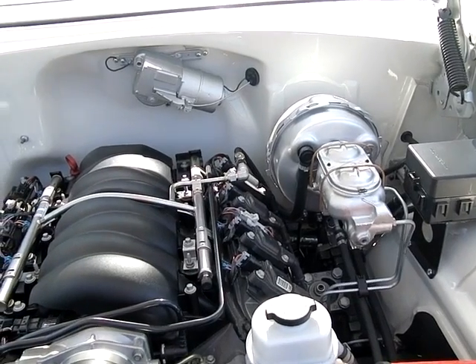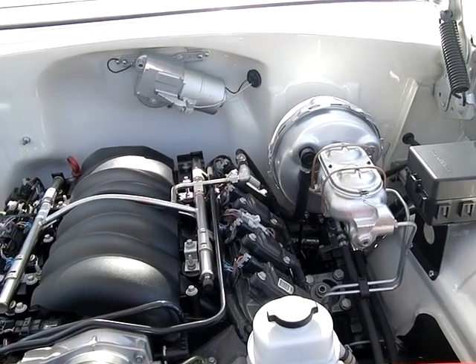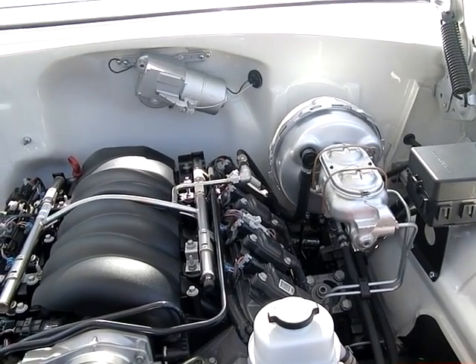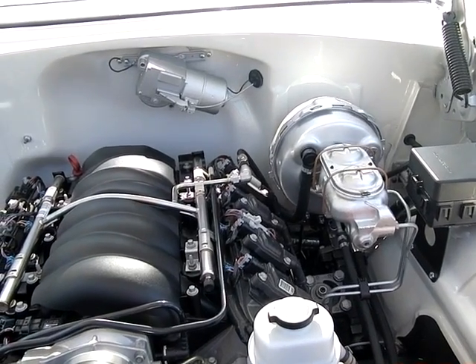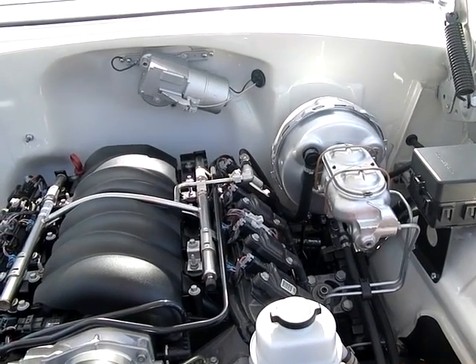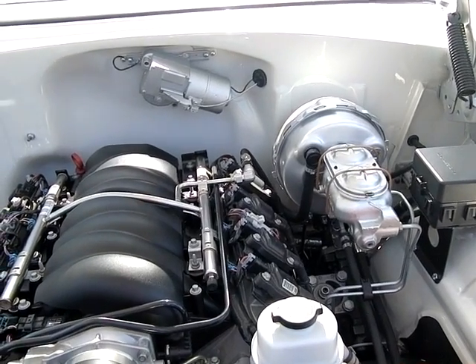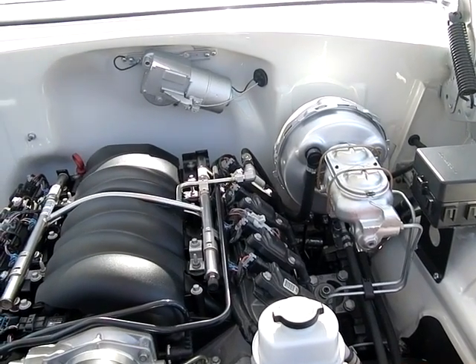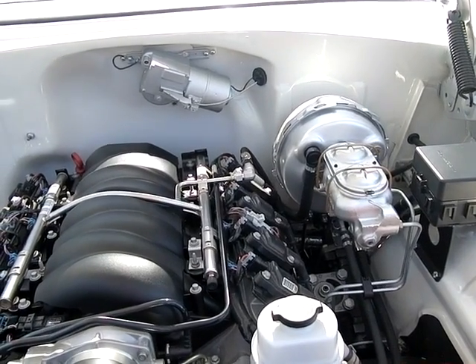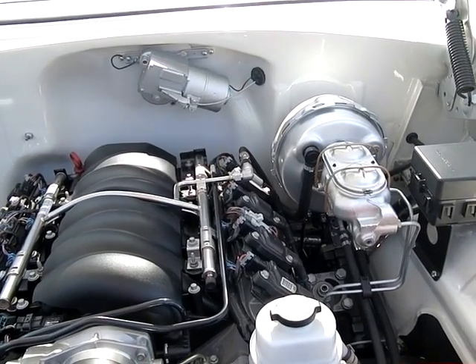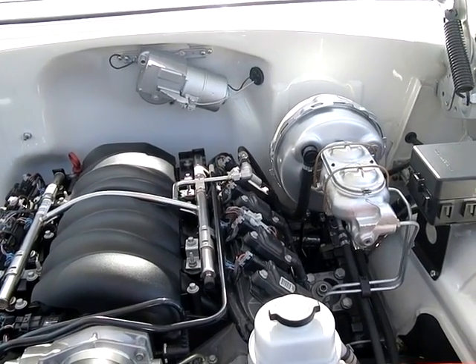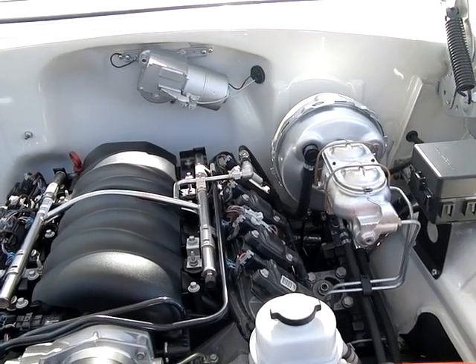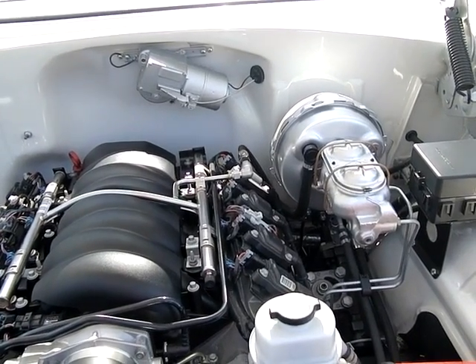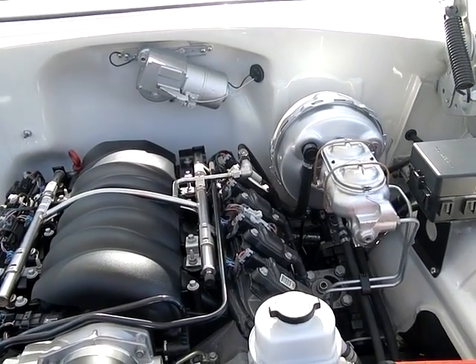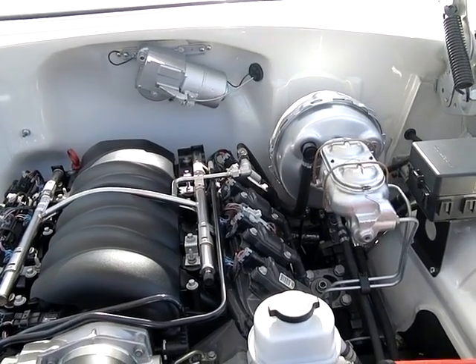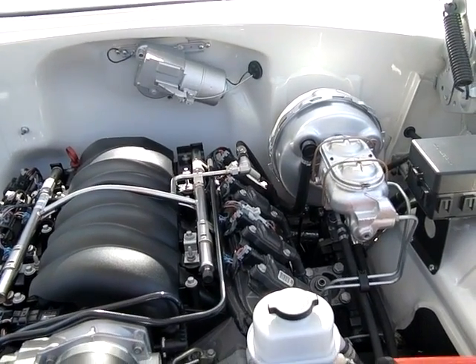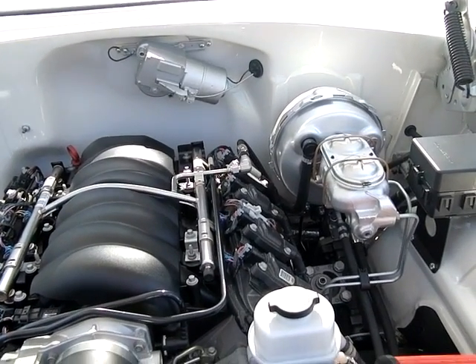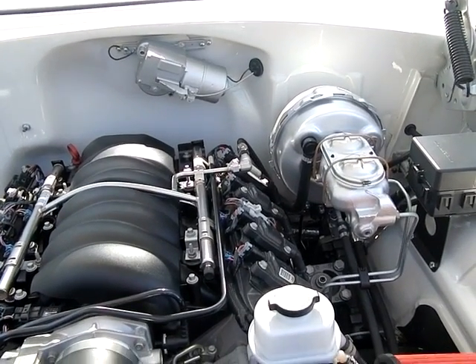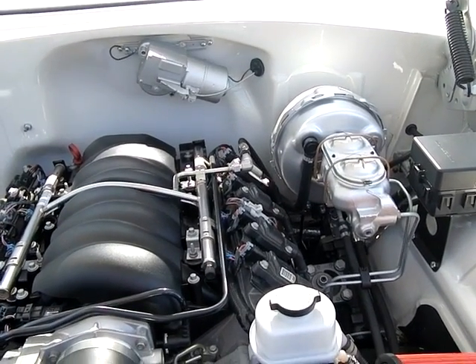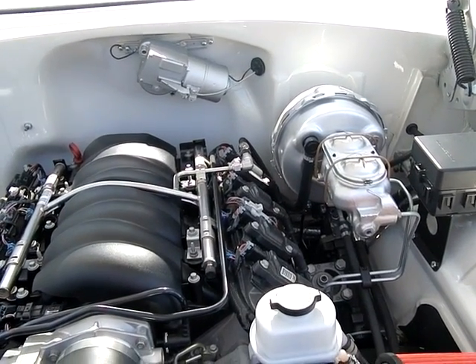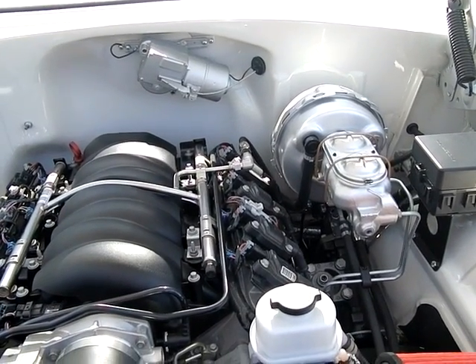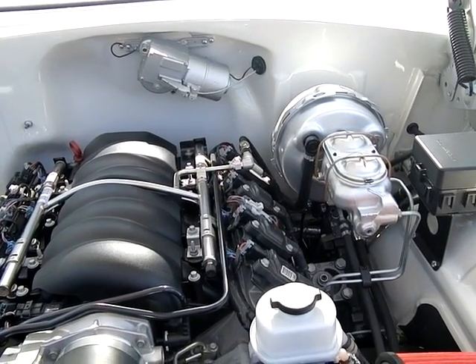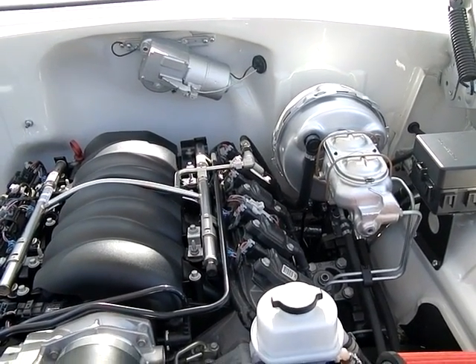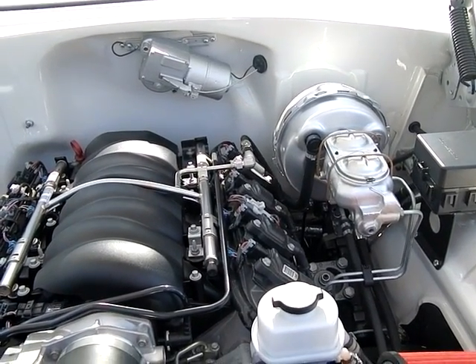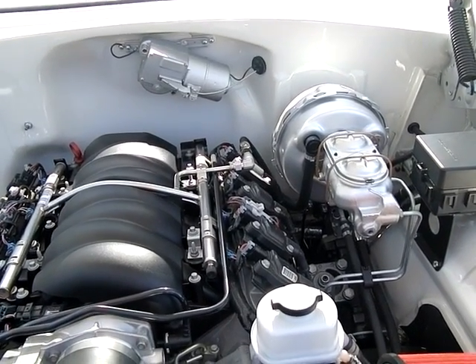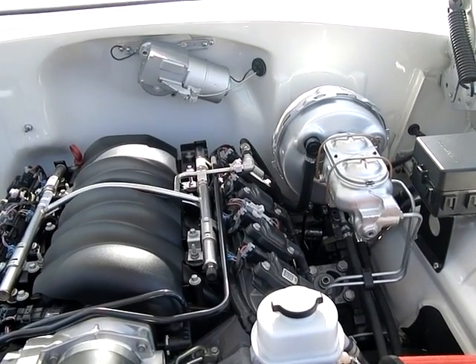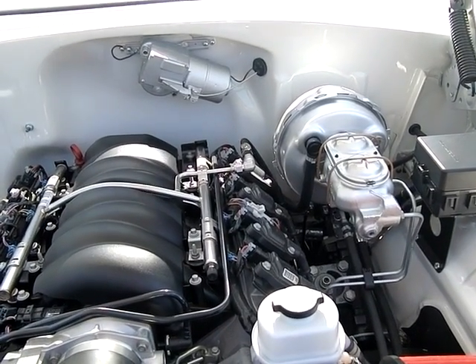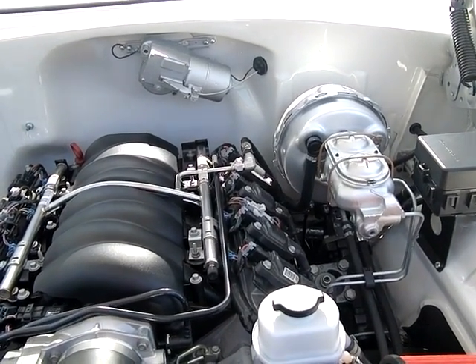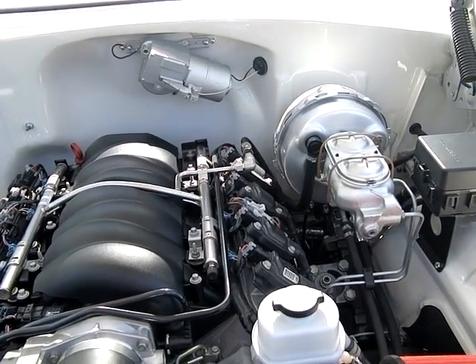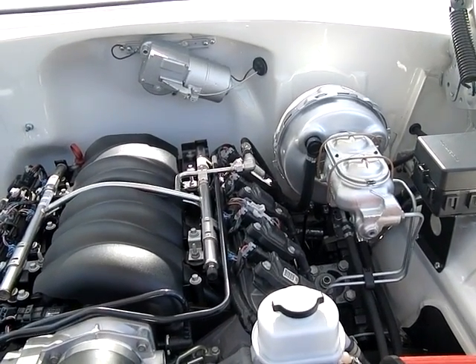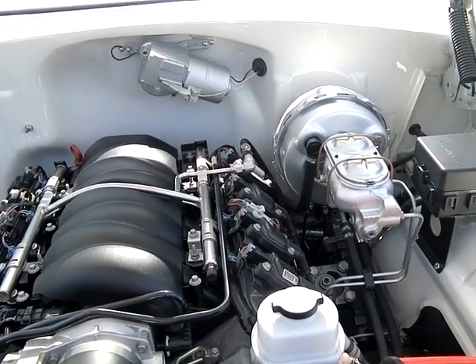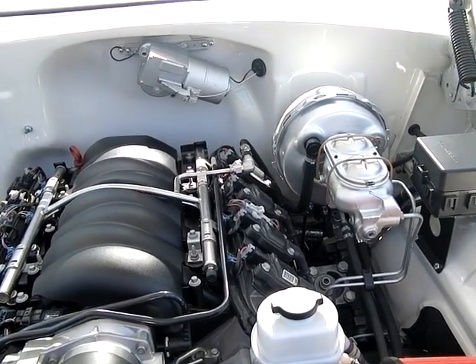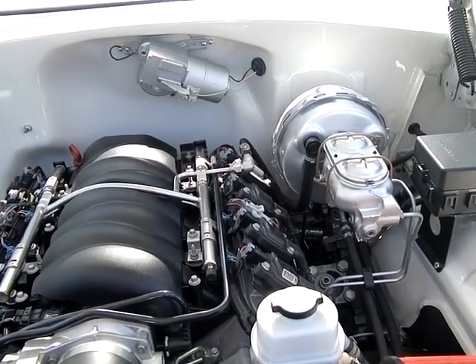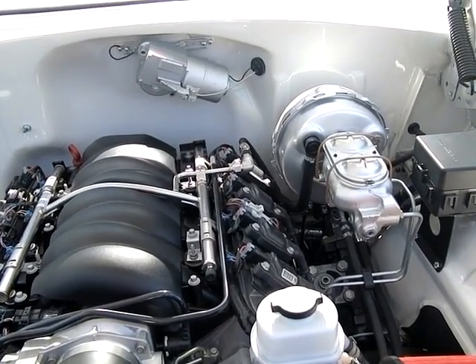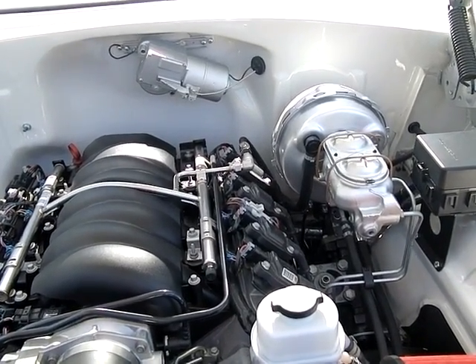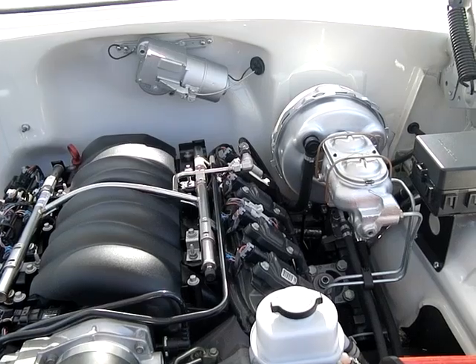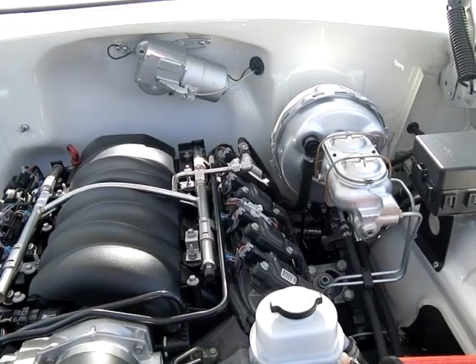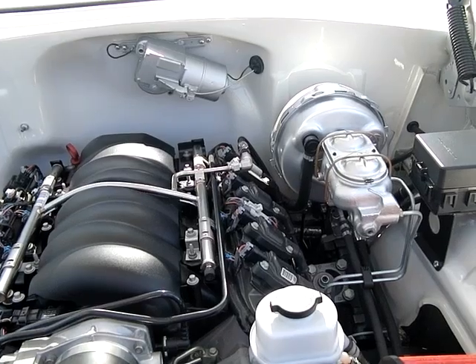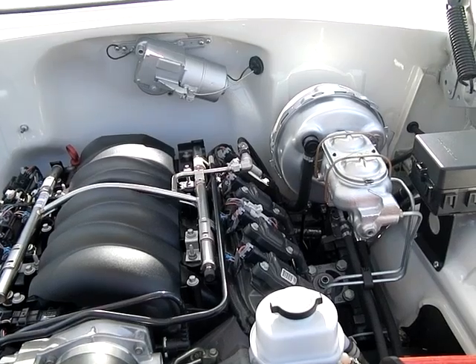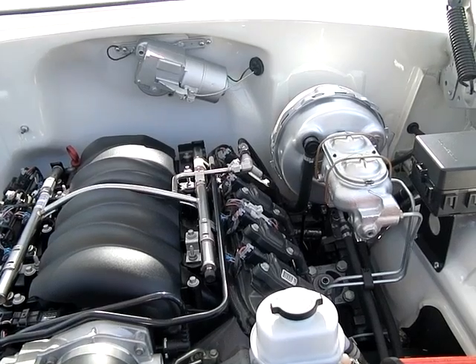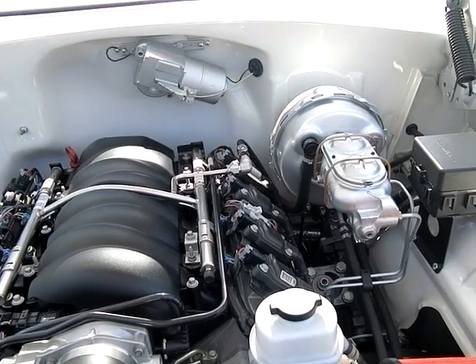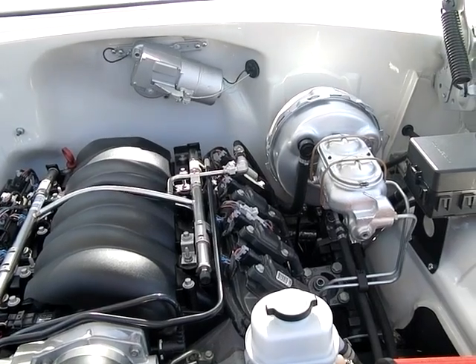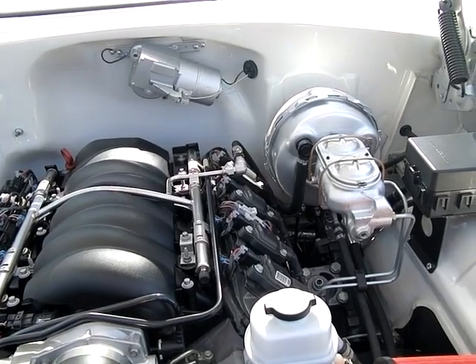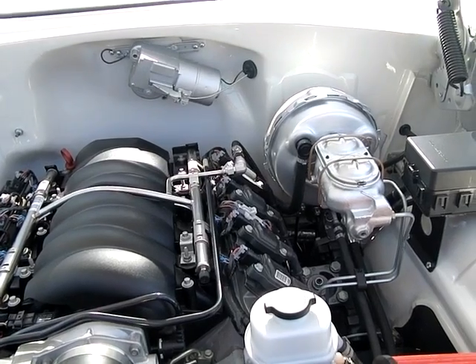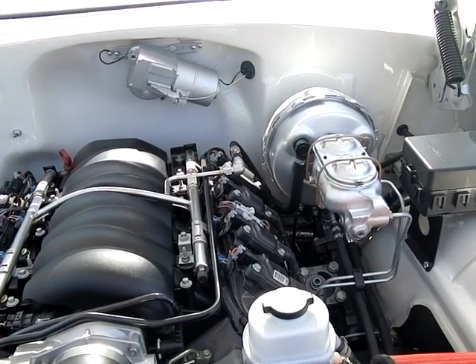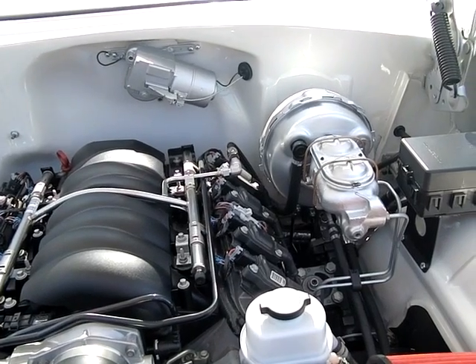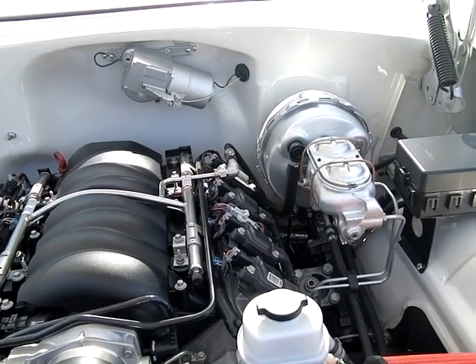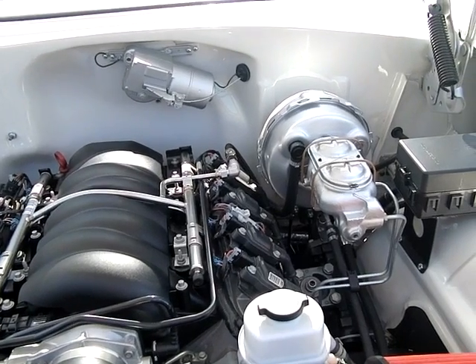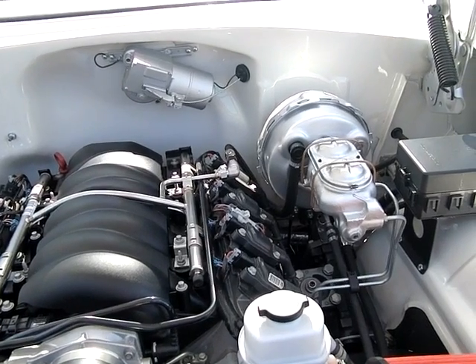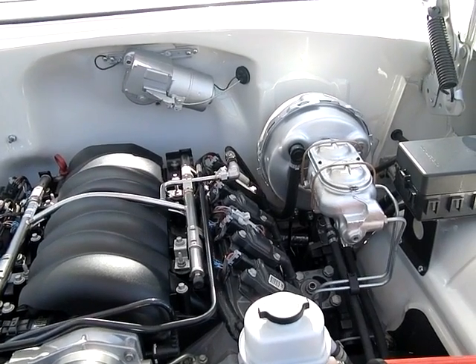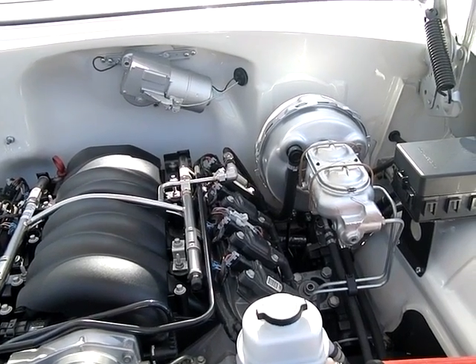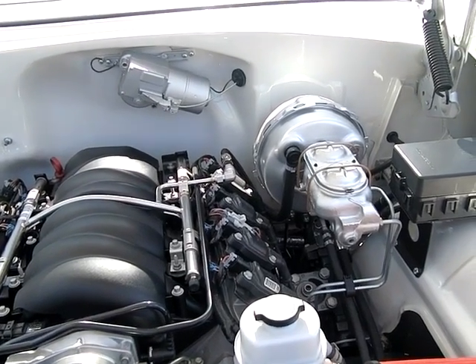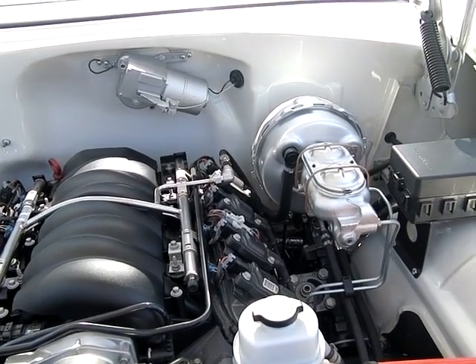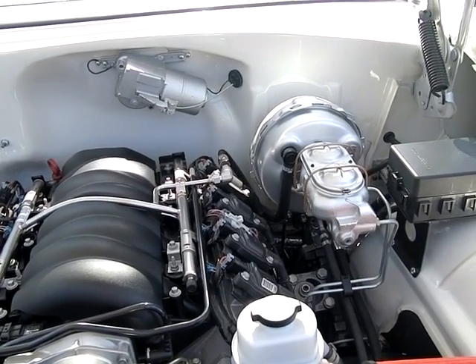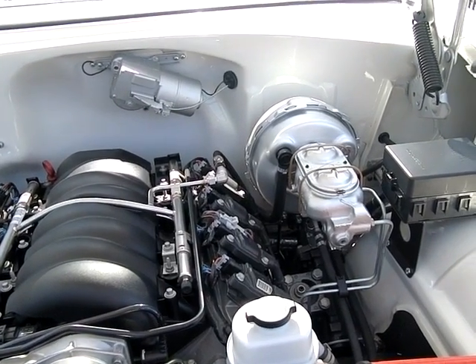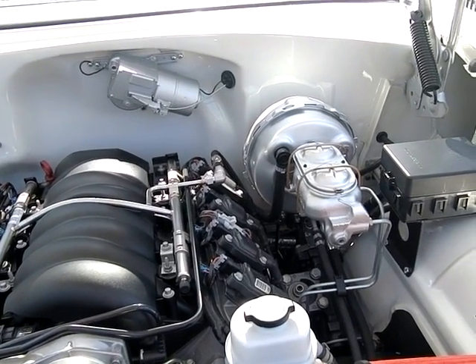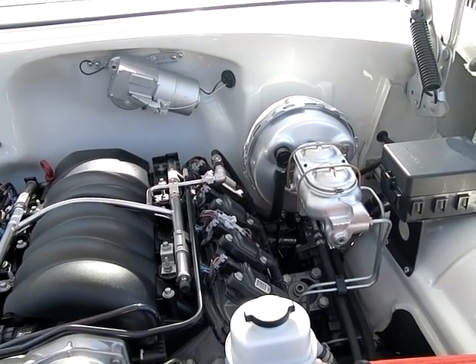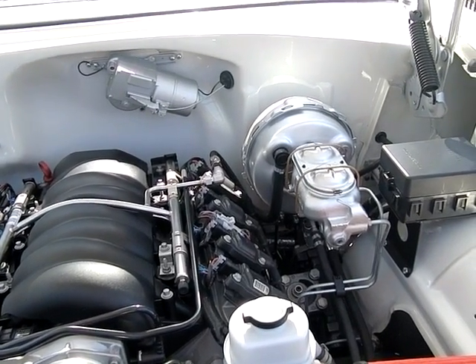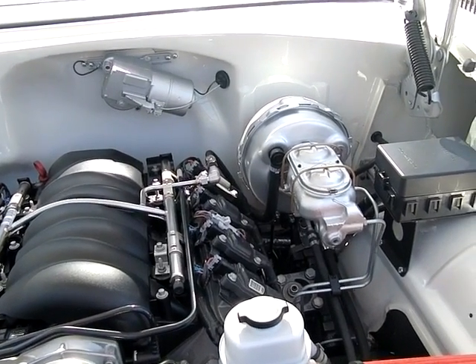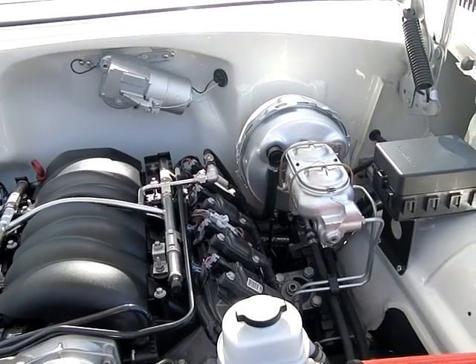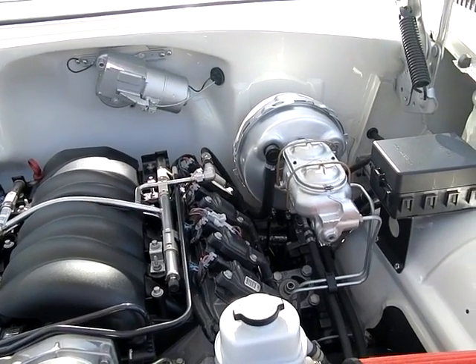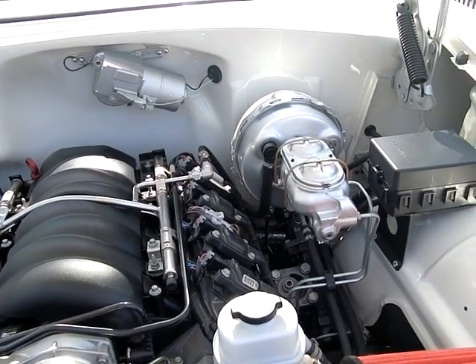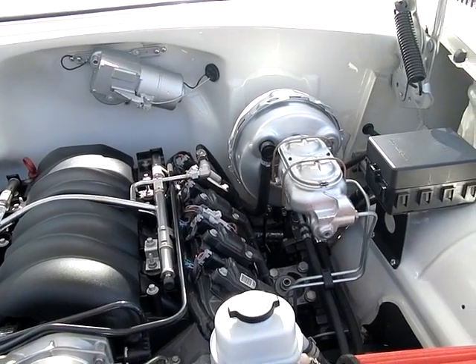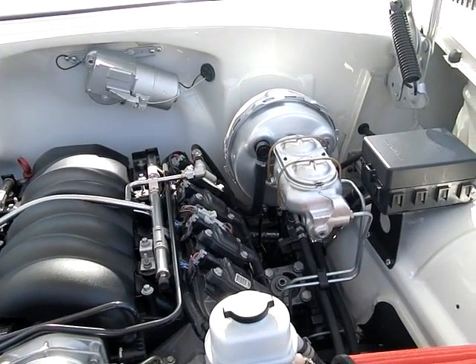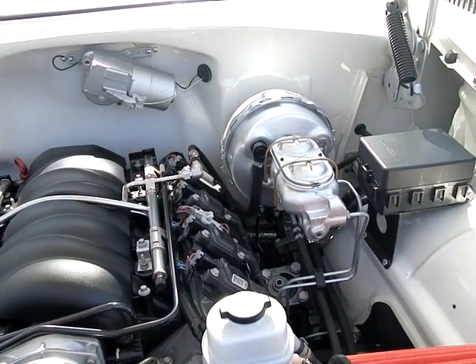It's got the clean lines. It's very basic style. It's just clean. It just goes with the entire concept of the E-Rod.